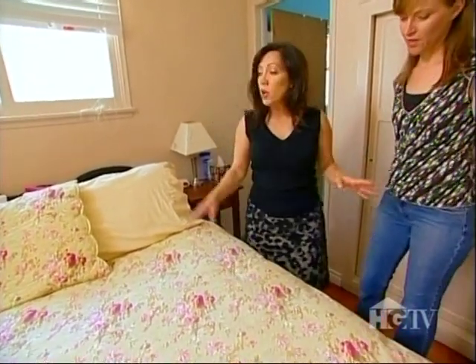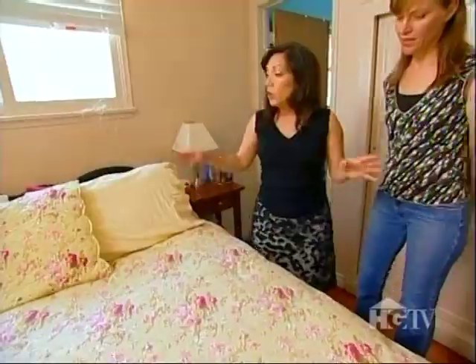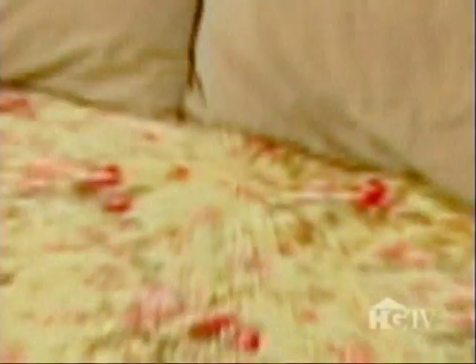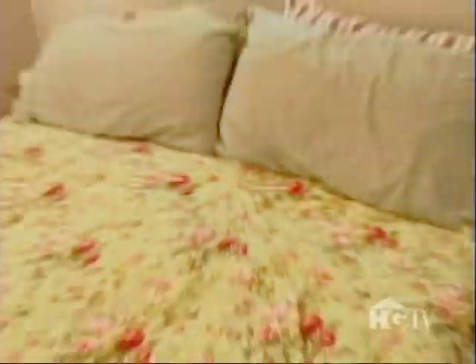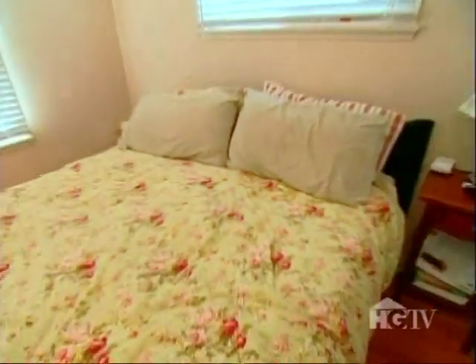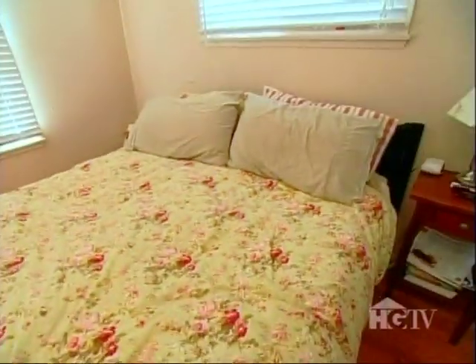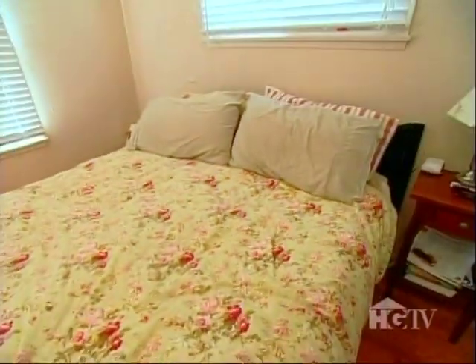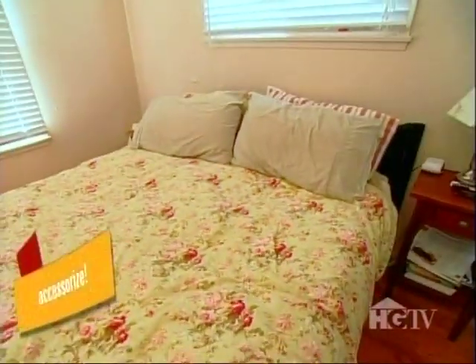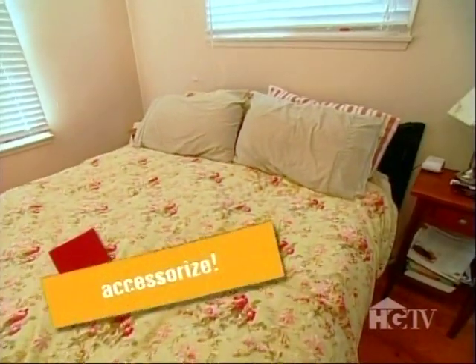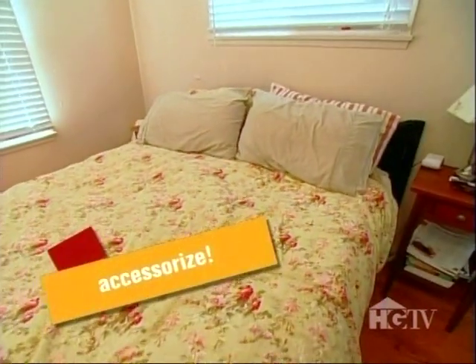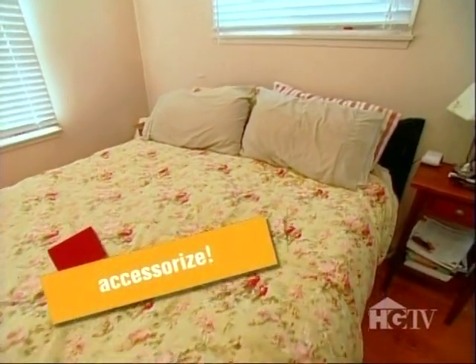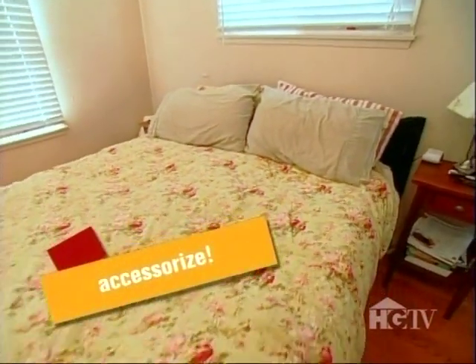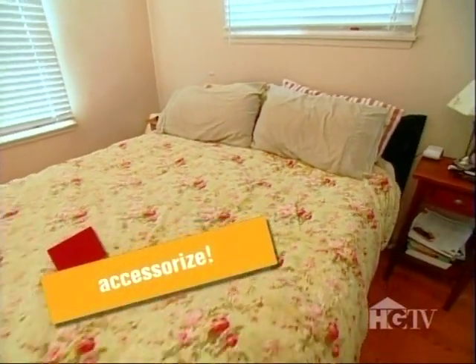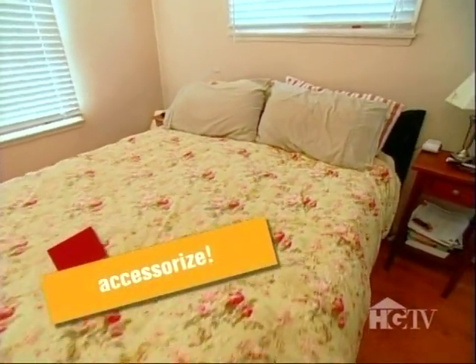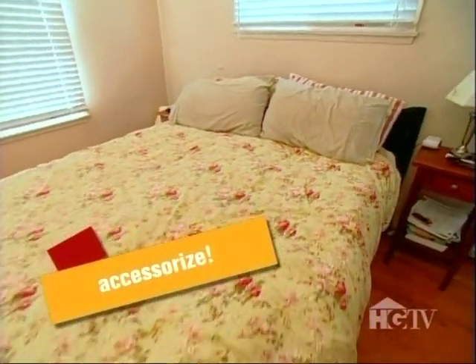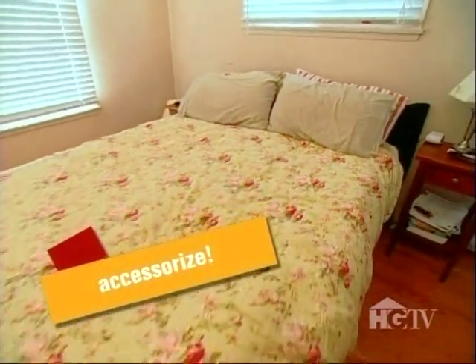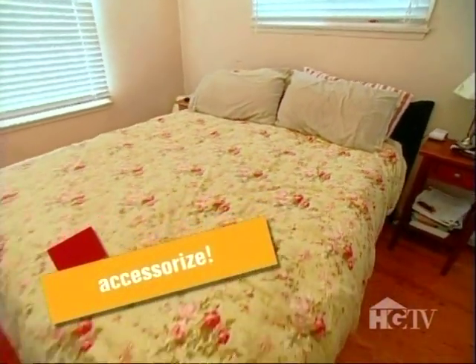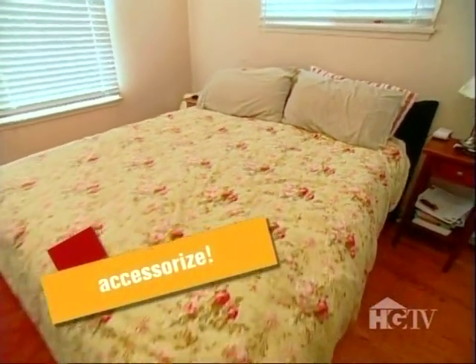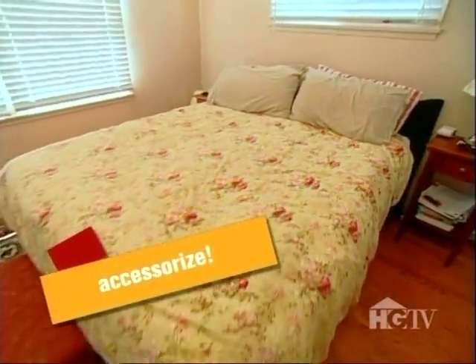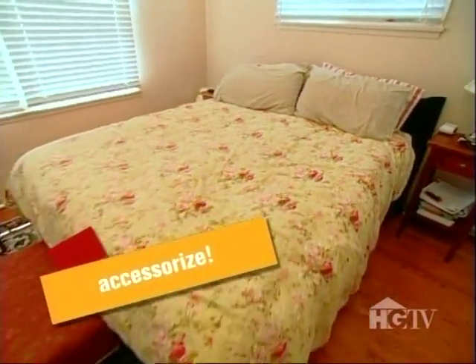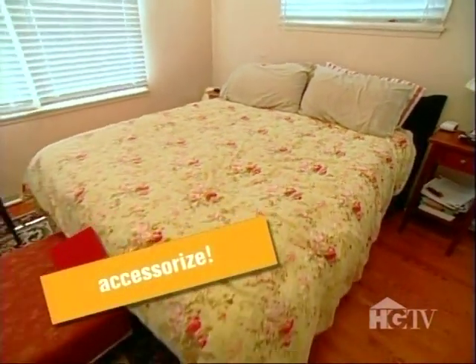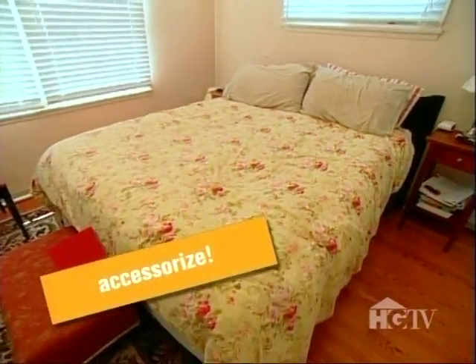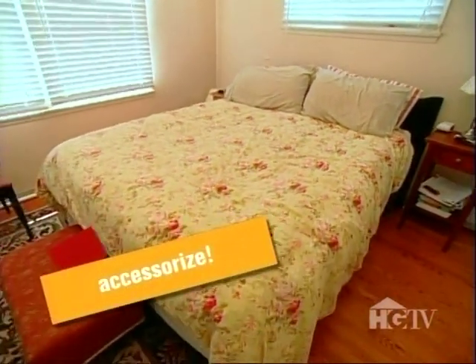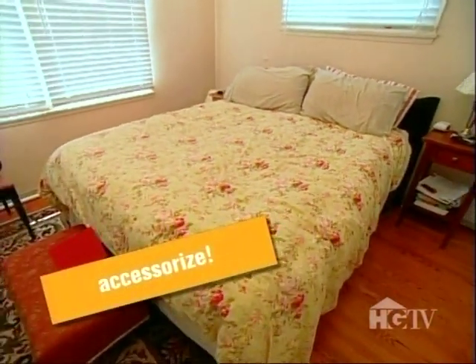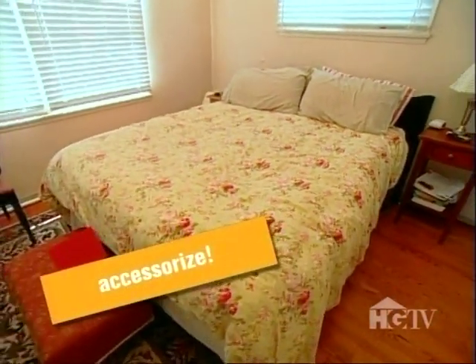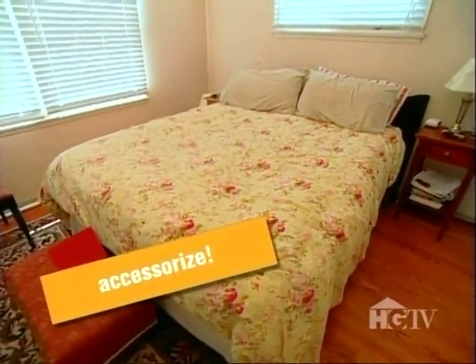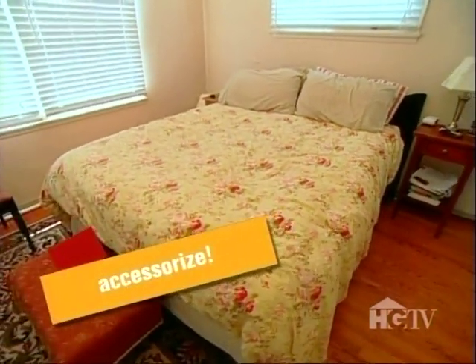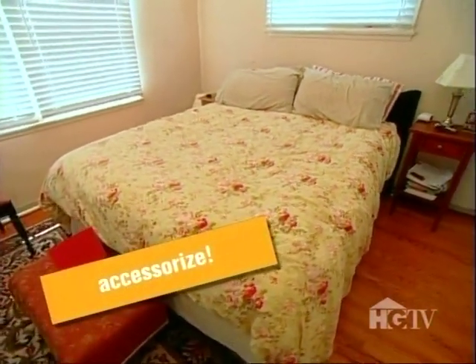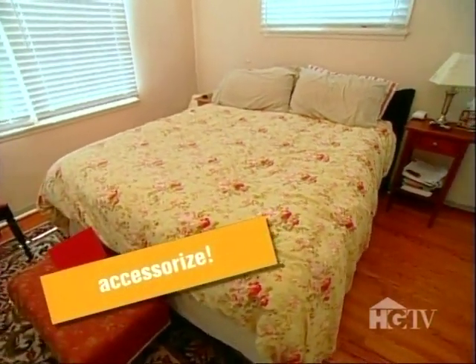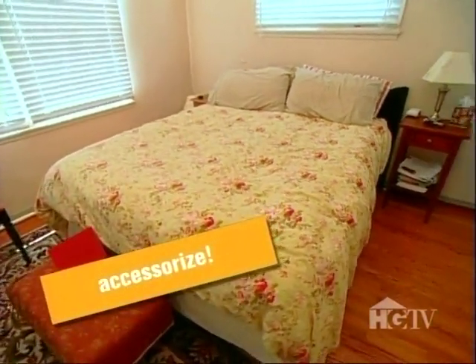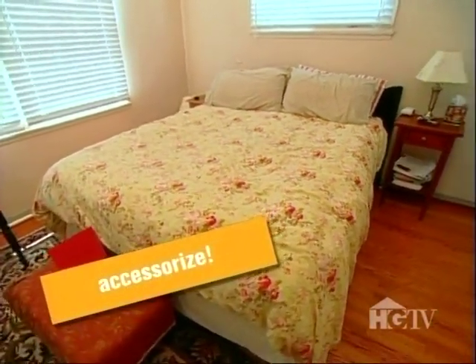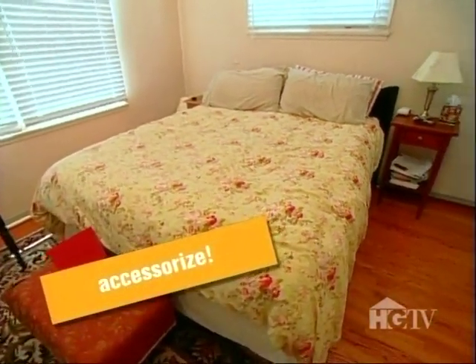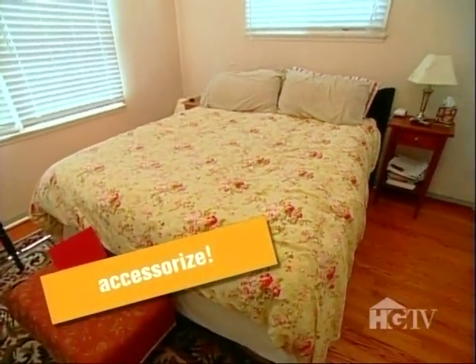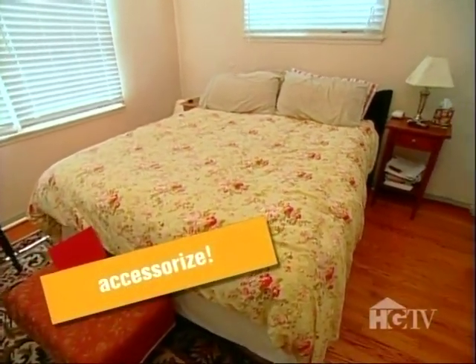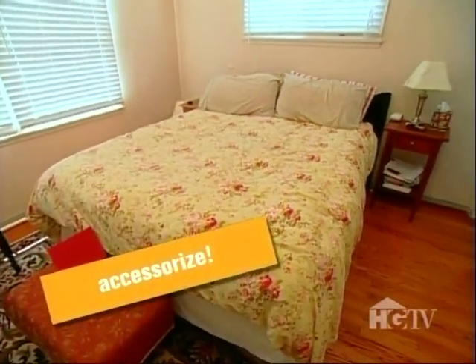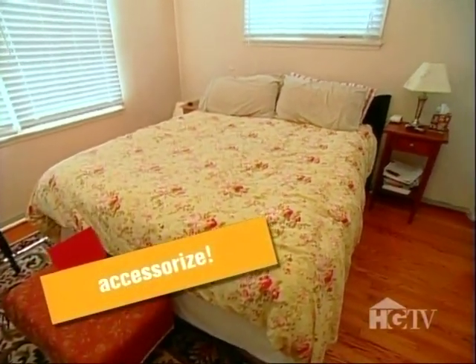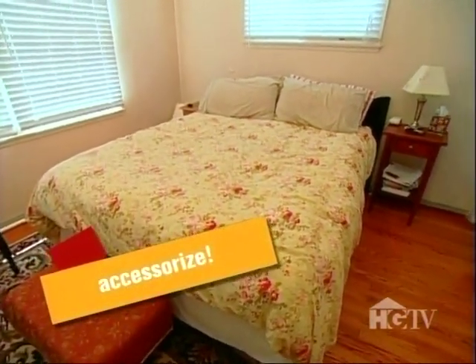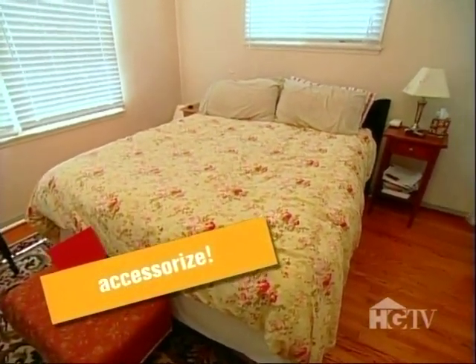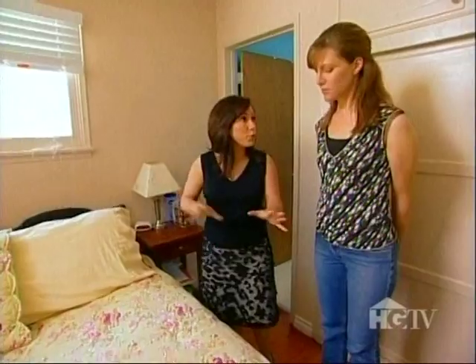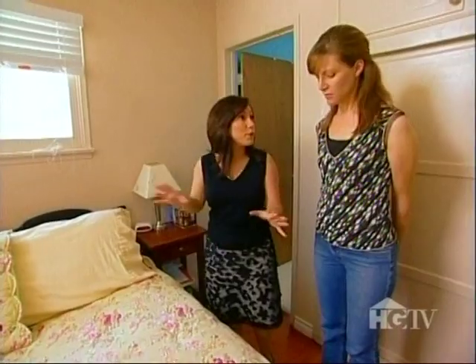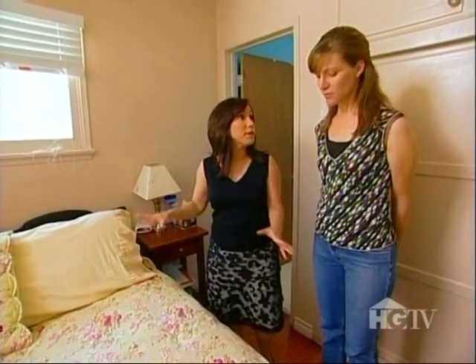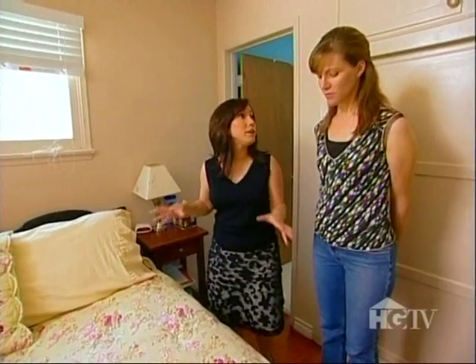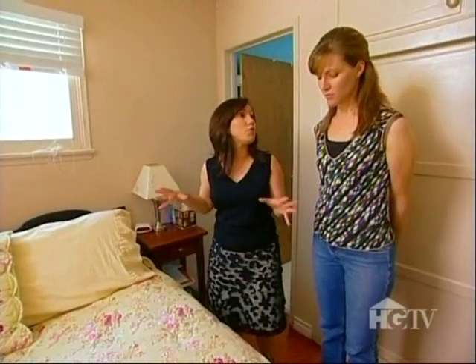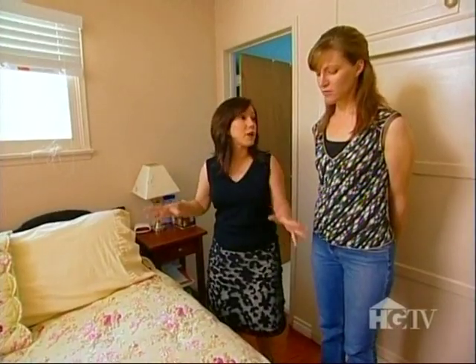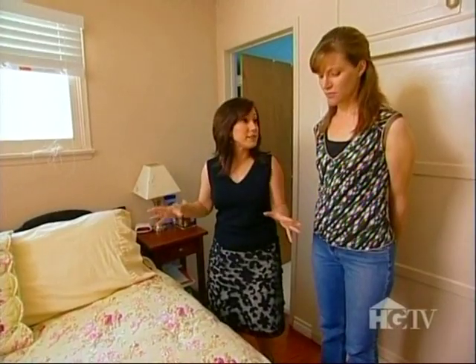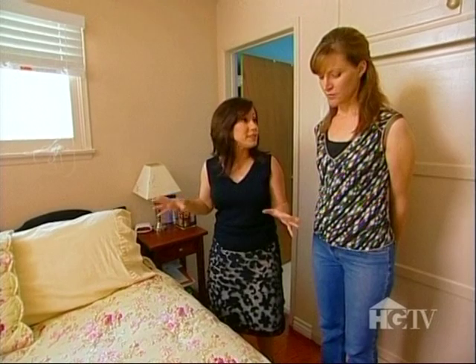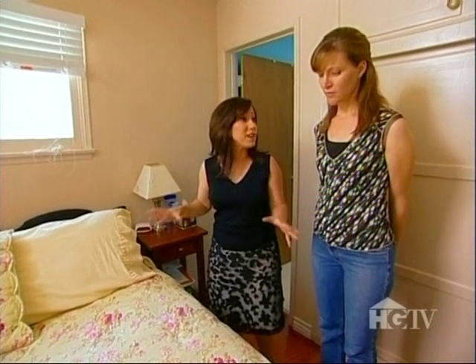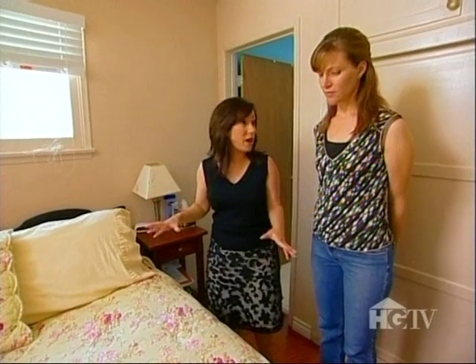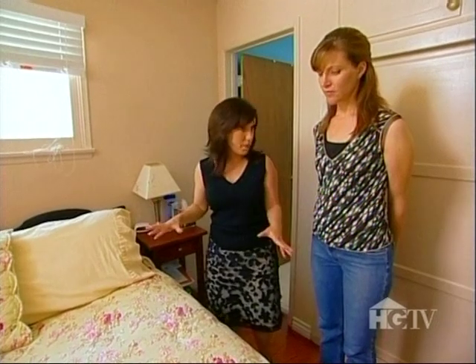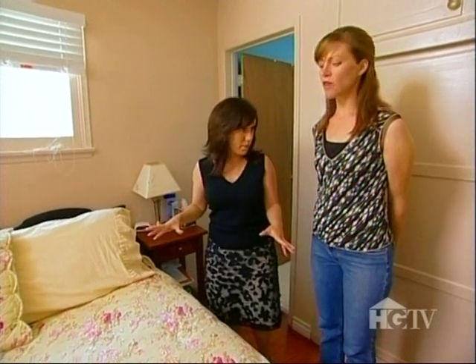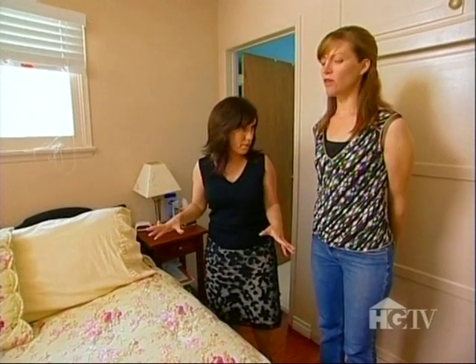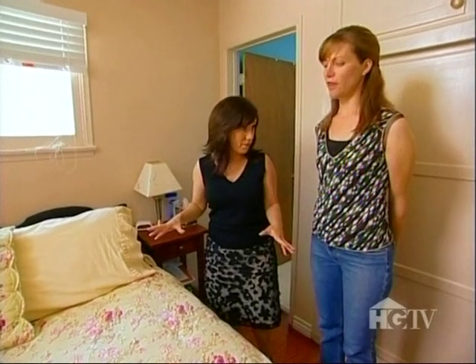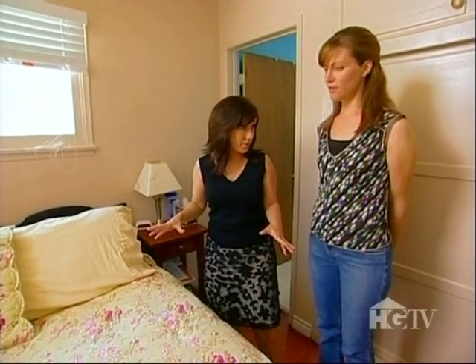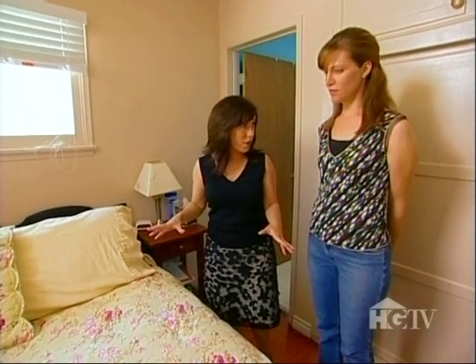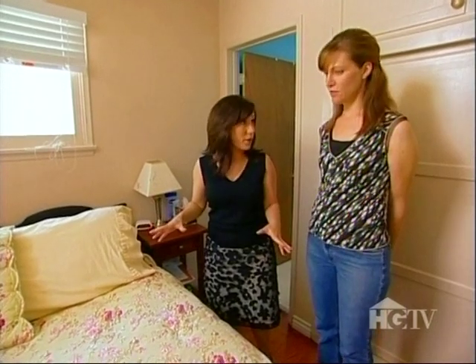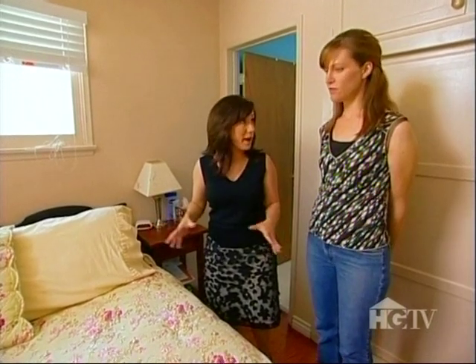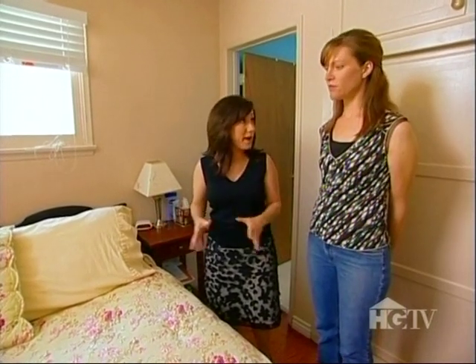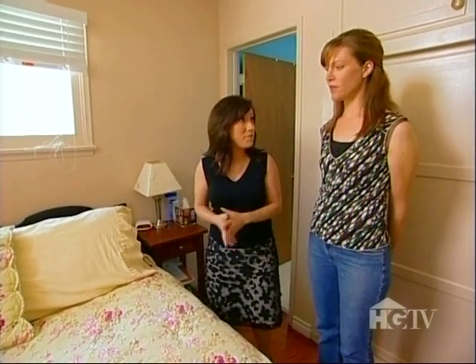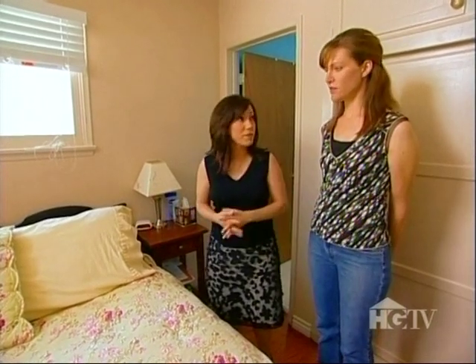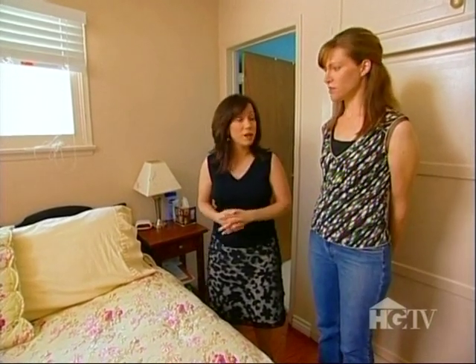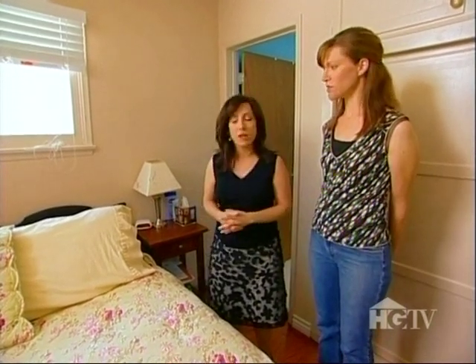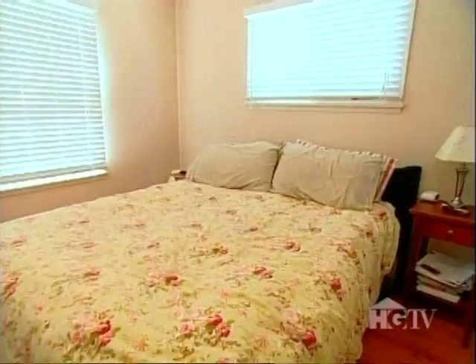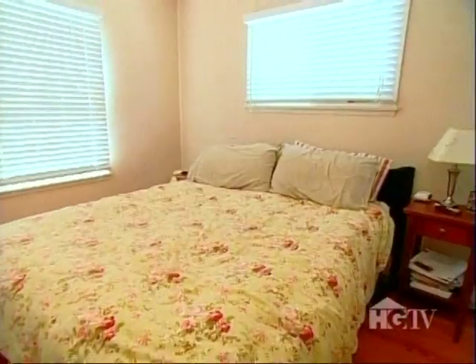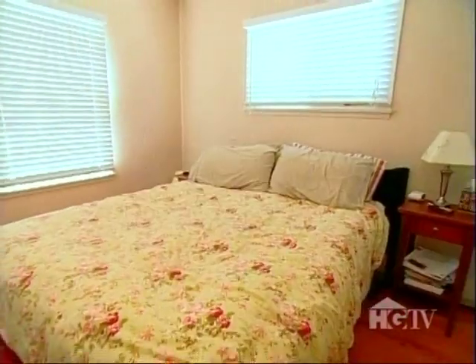We do, however, need to add a lot of throw pillows, some shams, a bed skirt, and really dress it up. That sounds great.